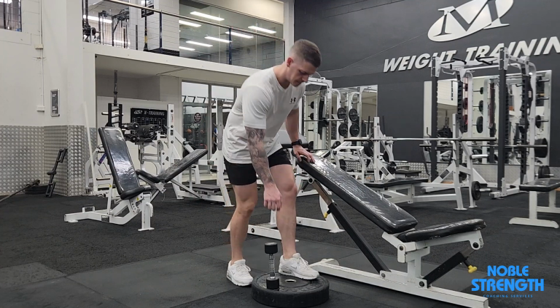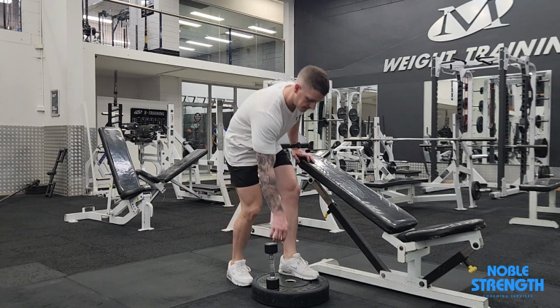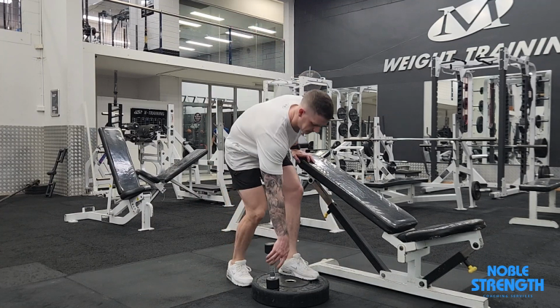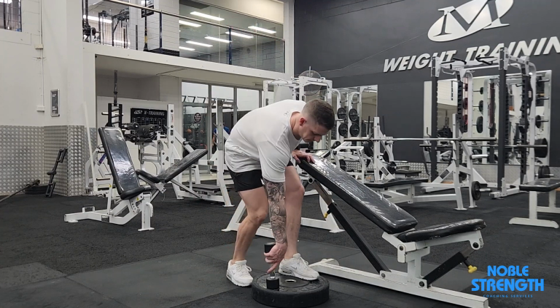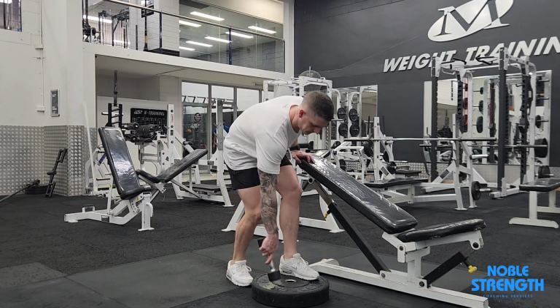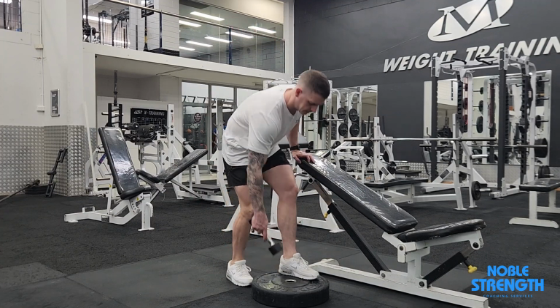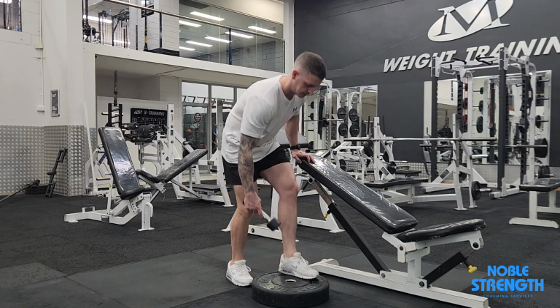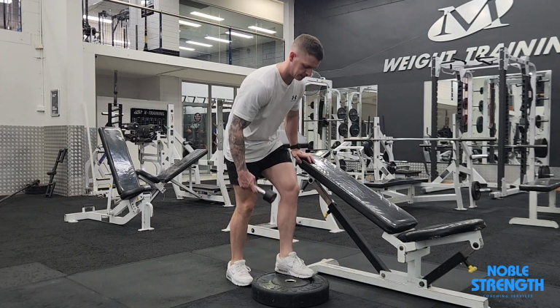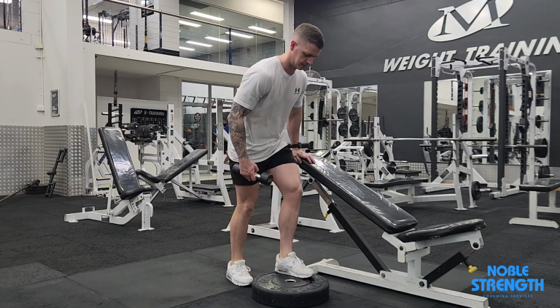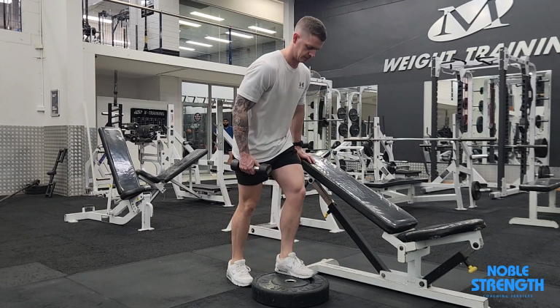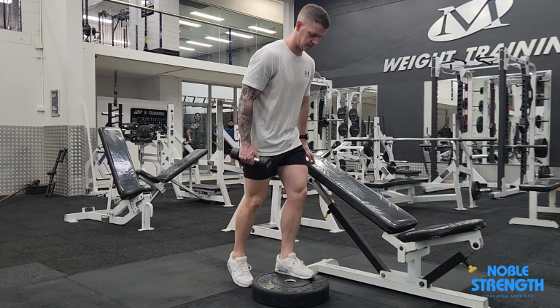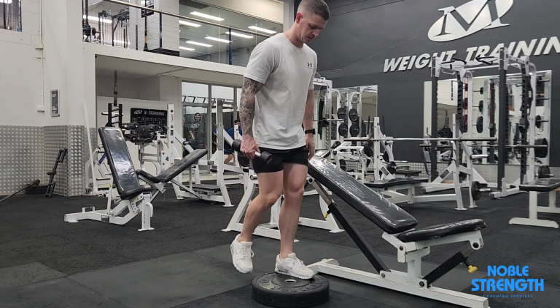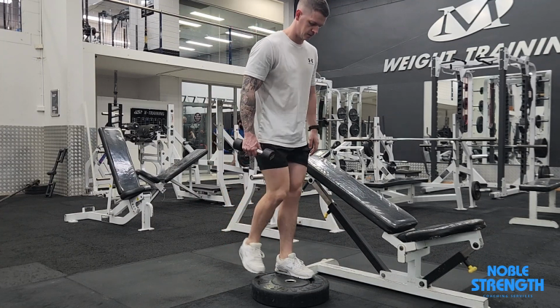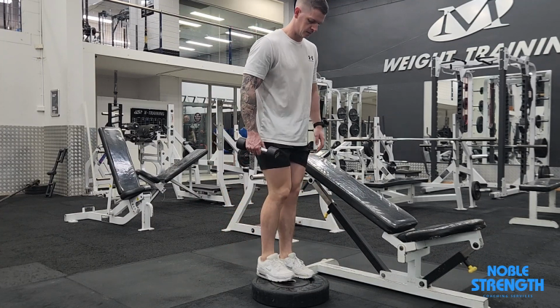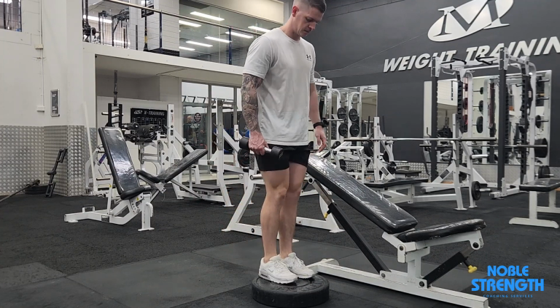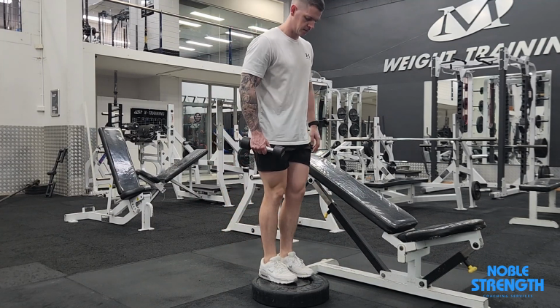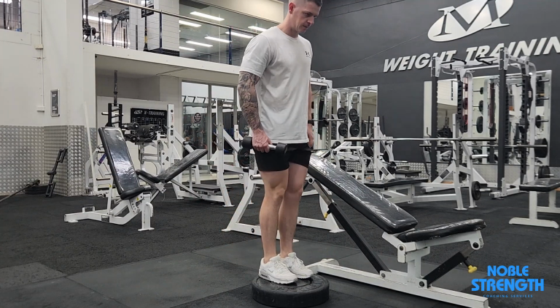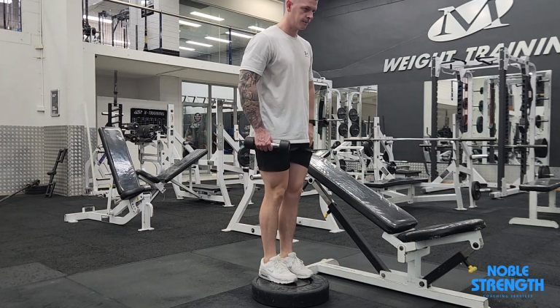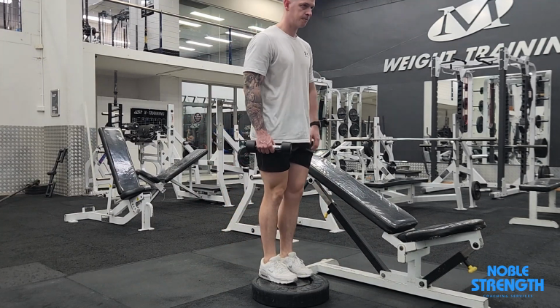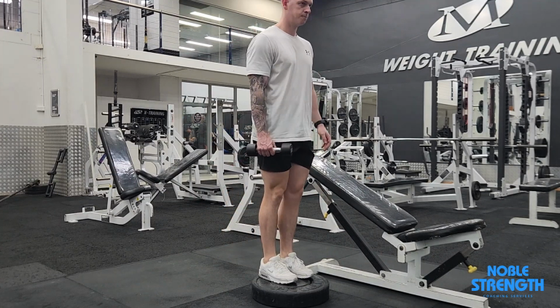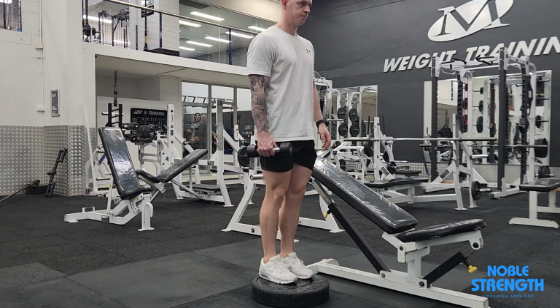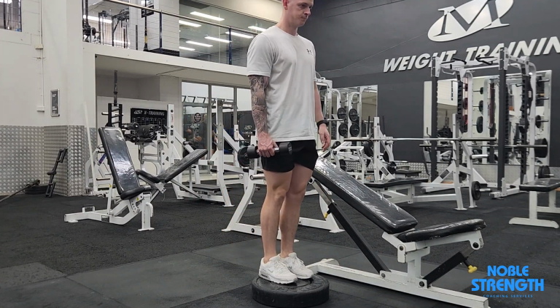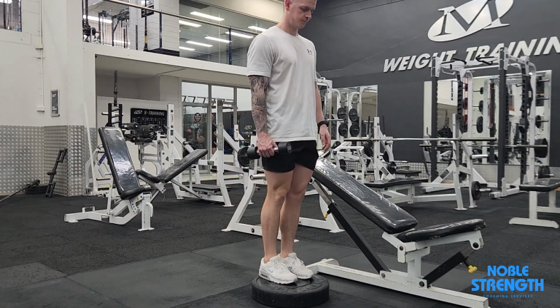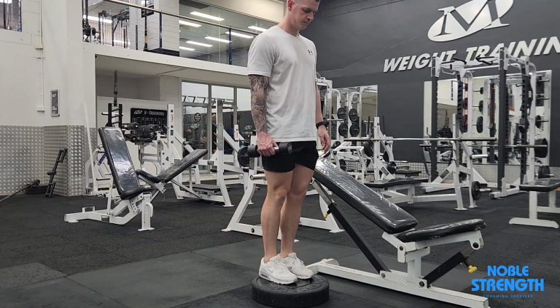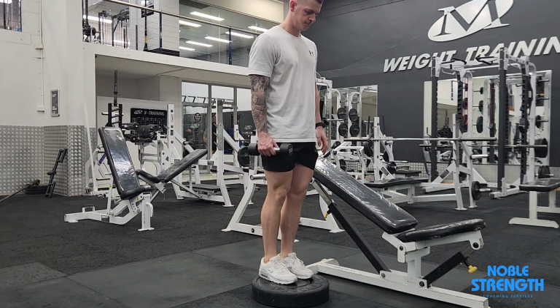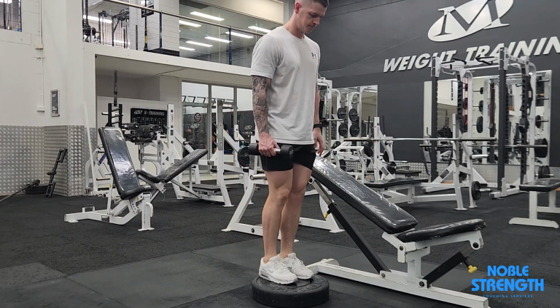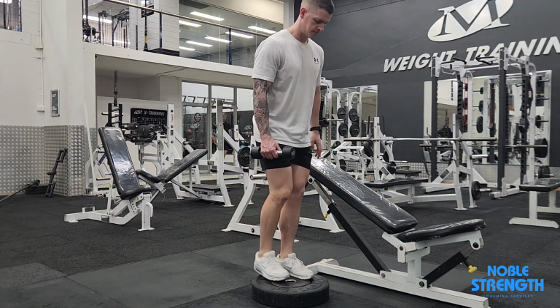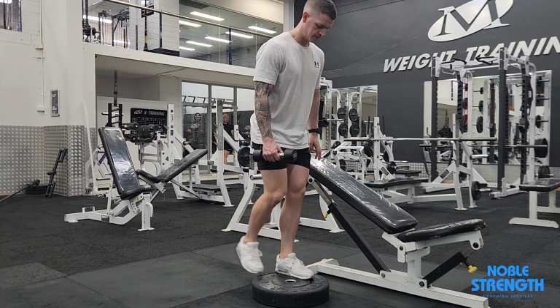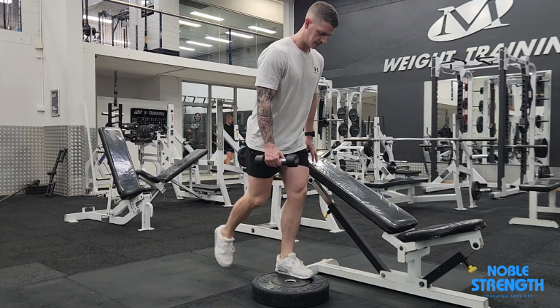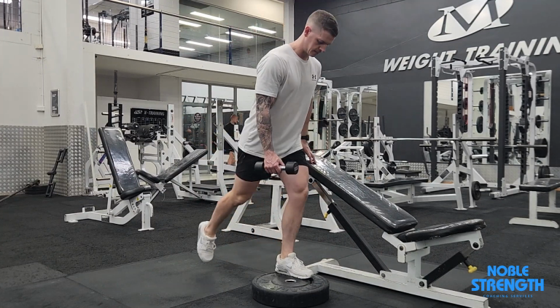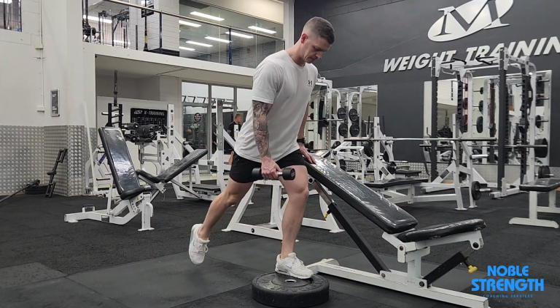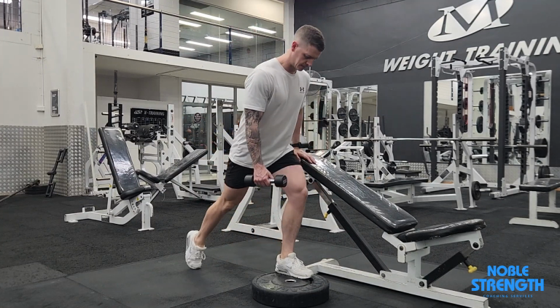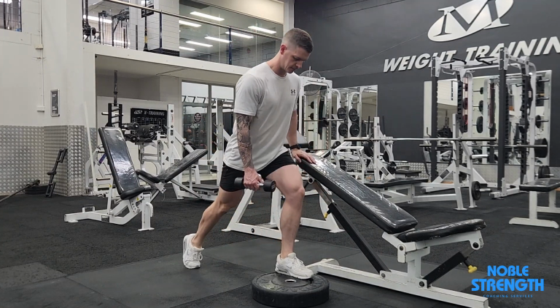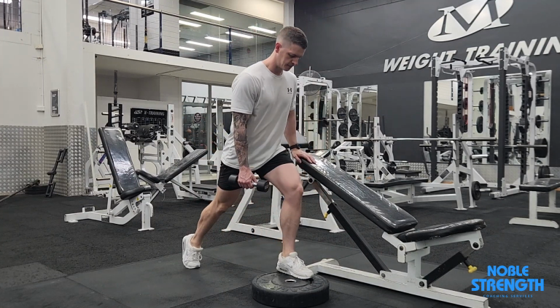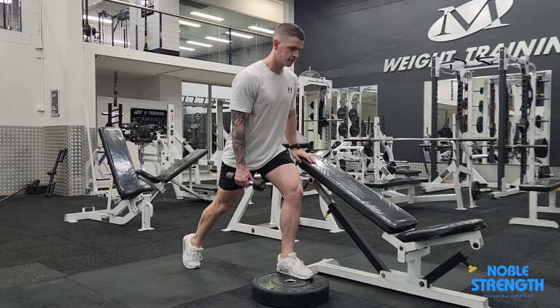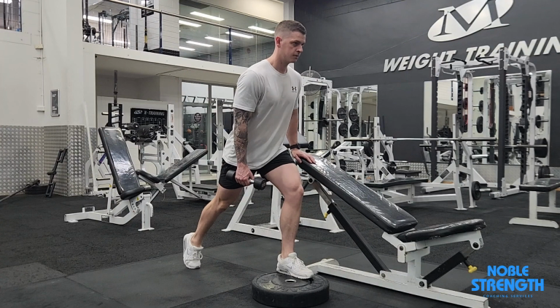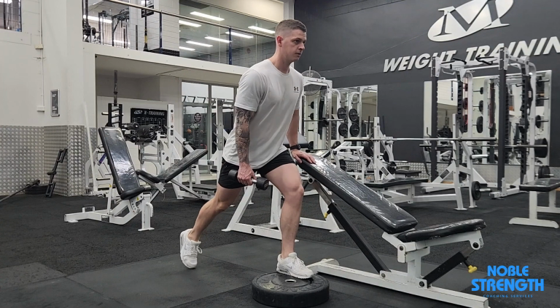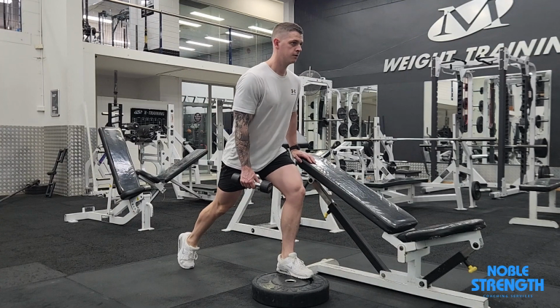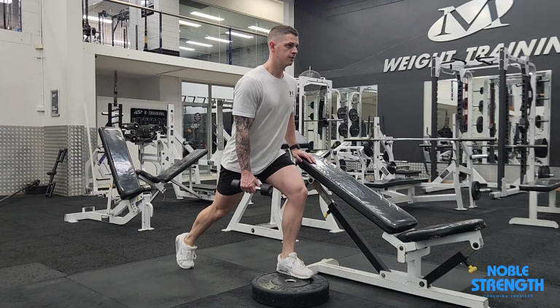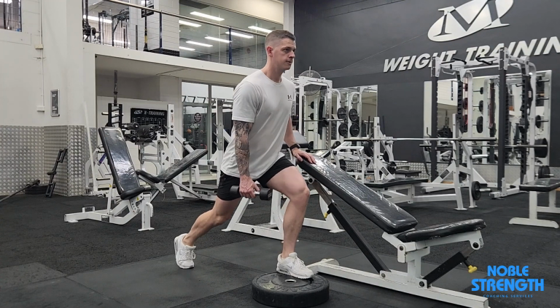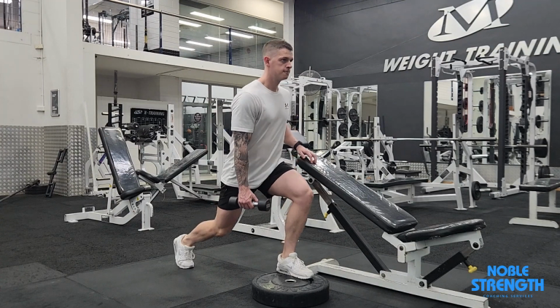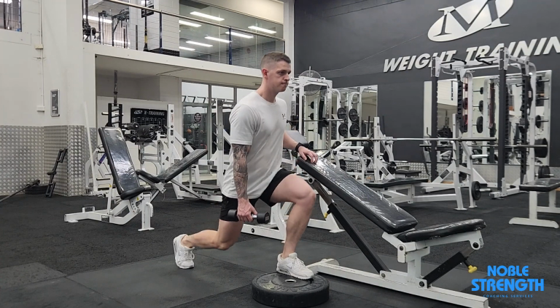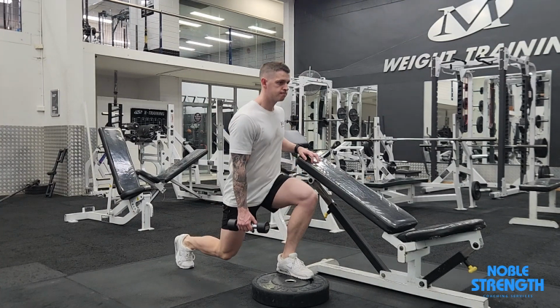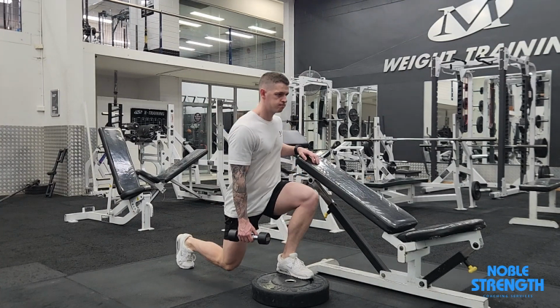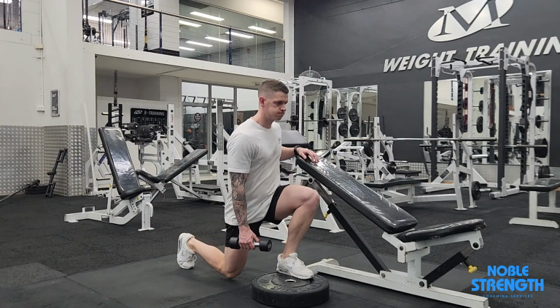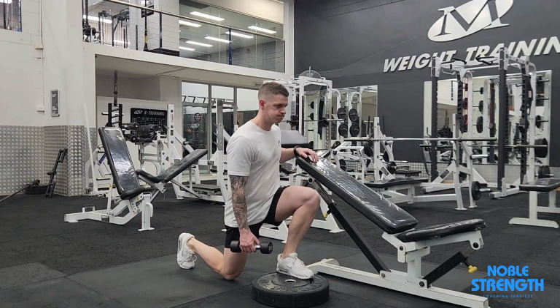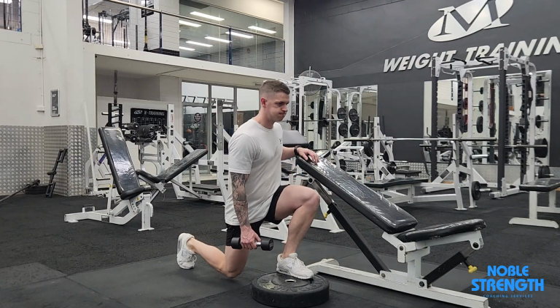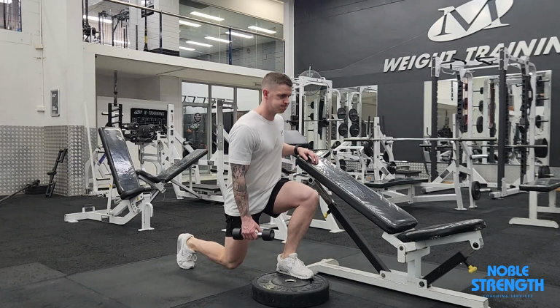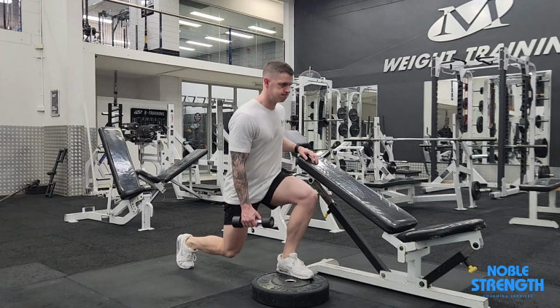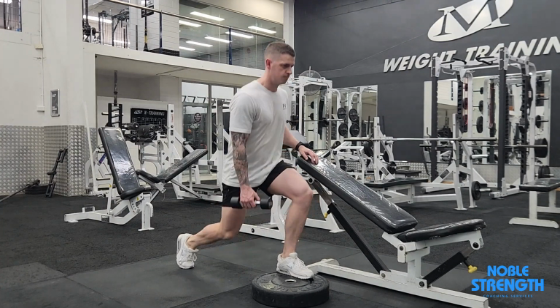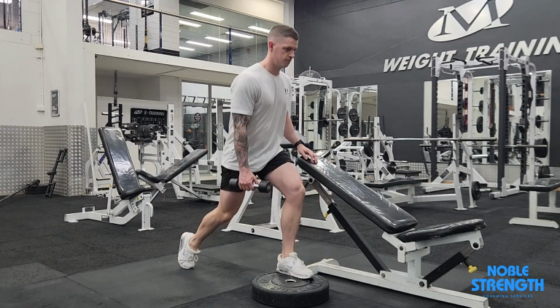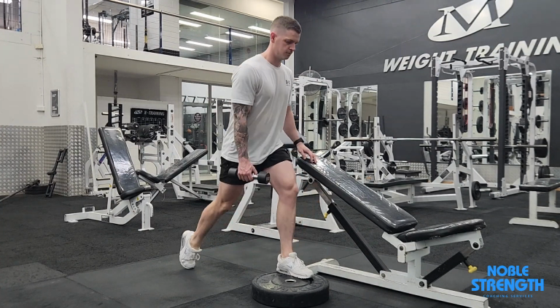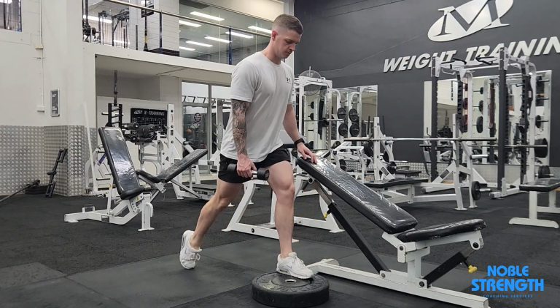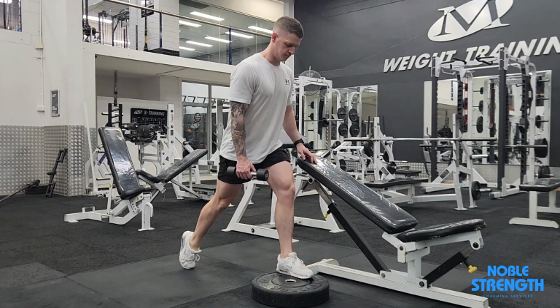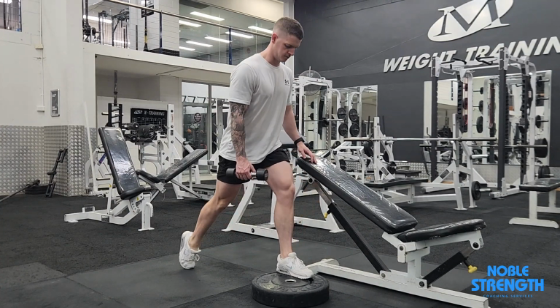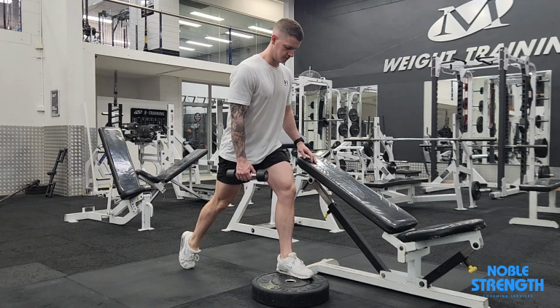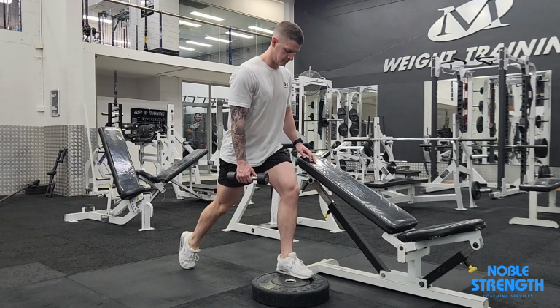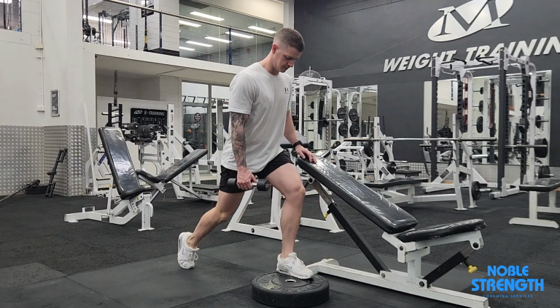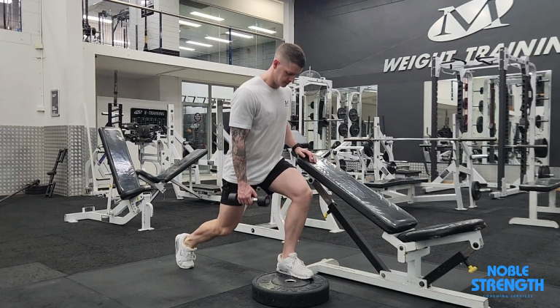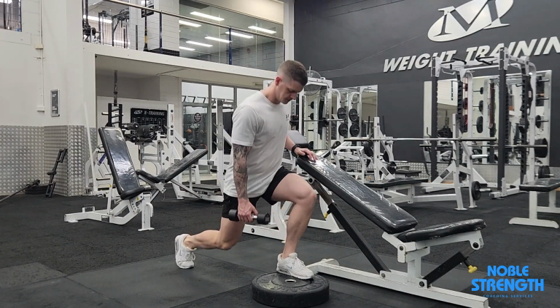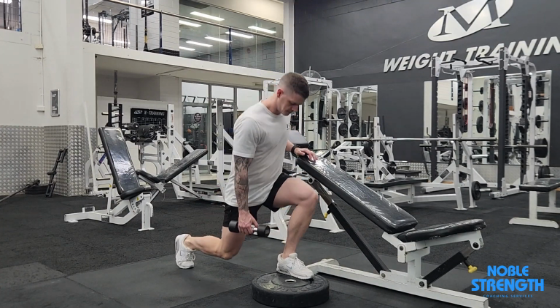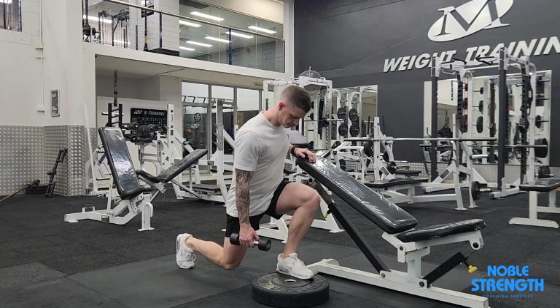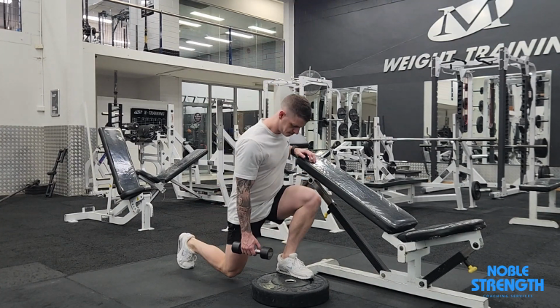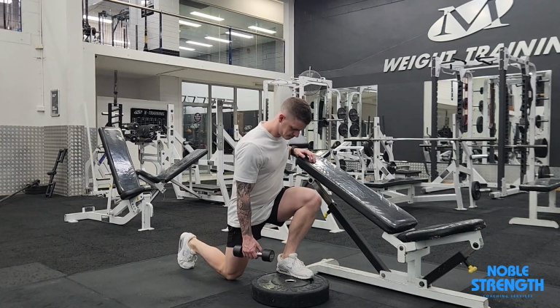Set up near a bench or something that can be used as a support, with your front leg on a bumper plate to create a deficit. The thicker the plate, the harder this will be.